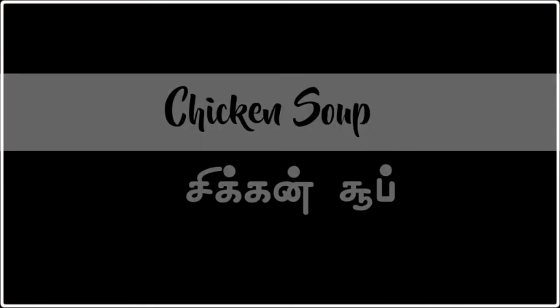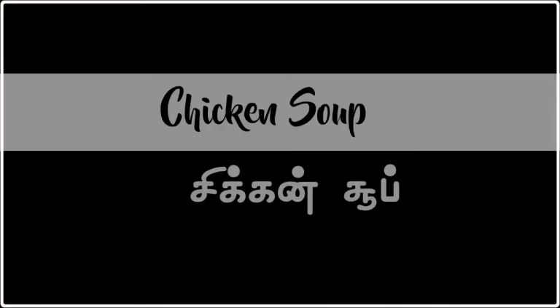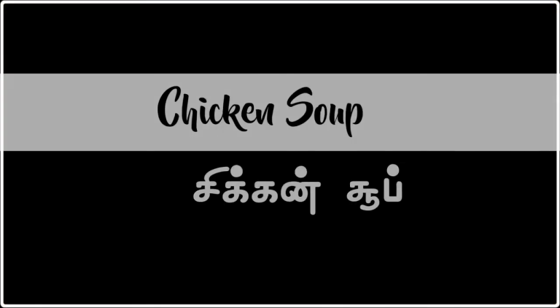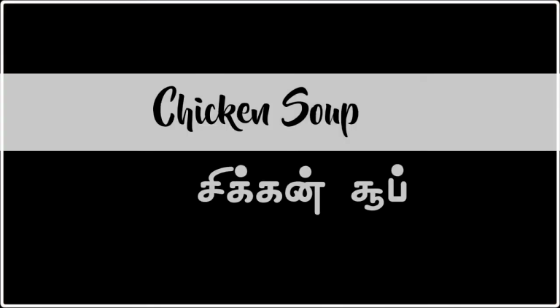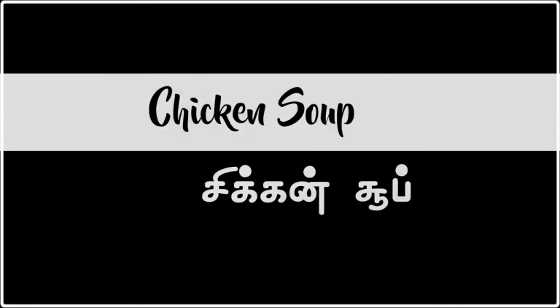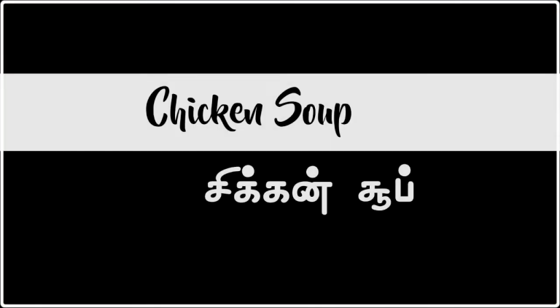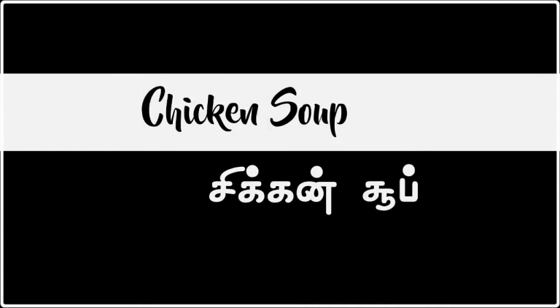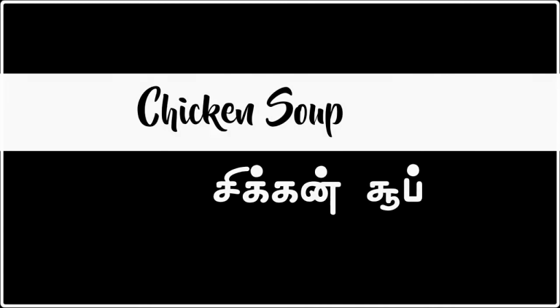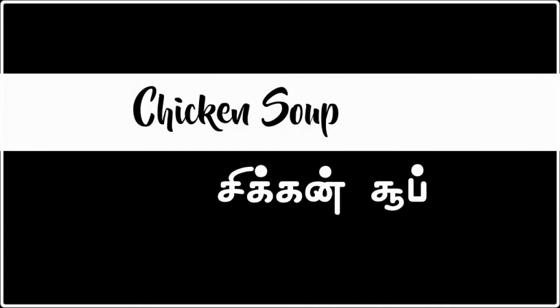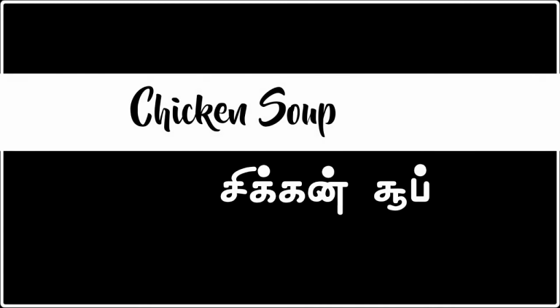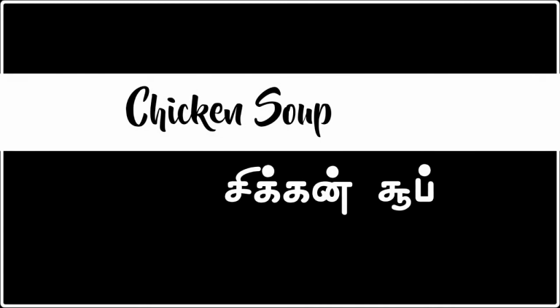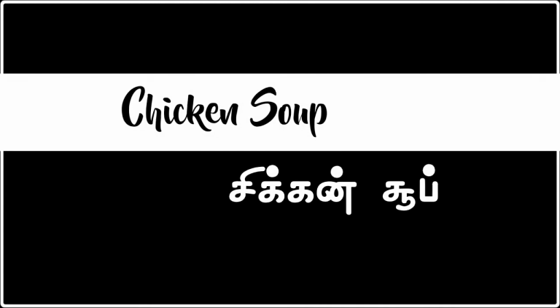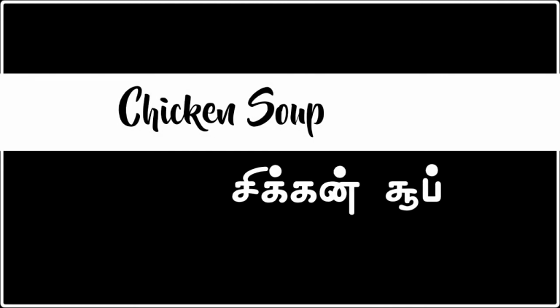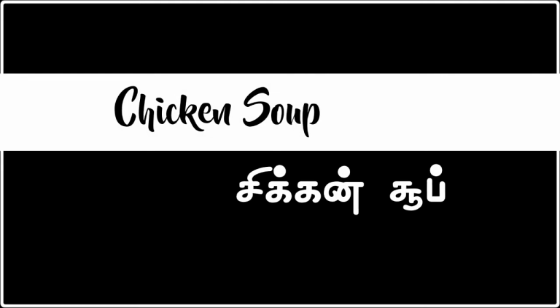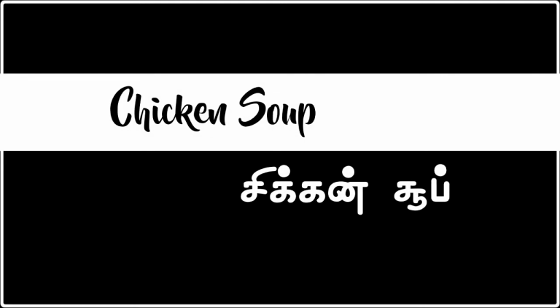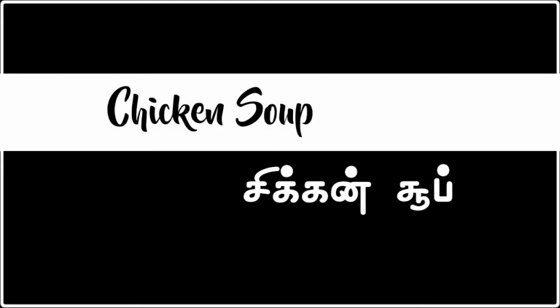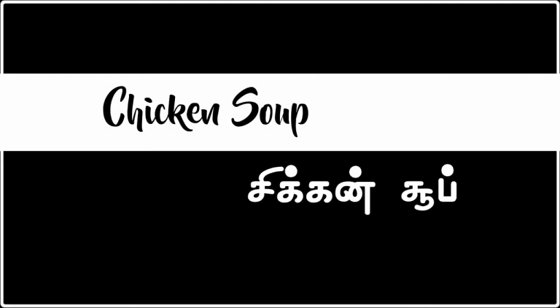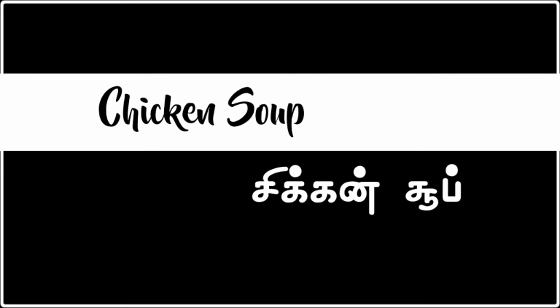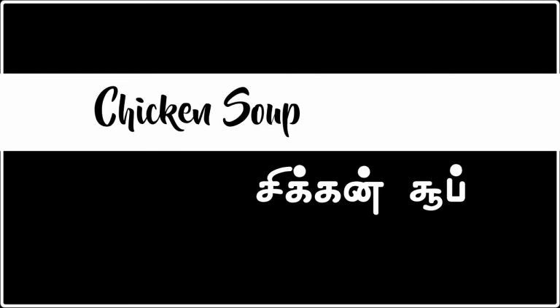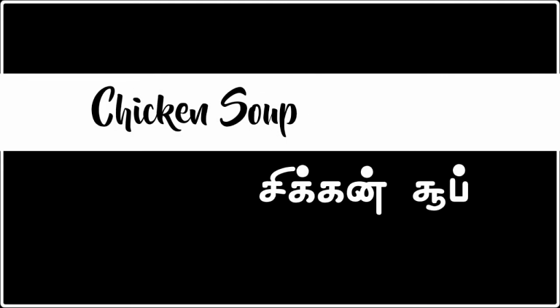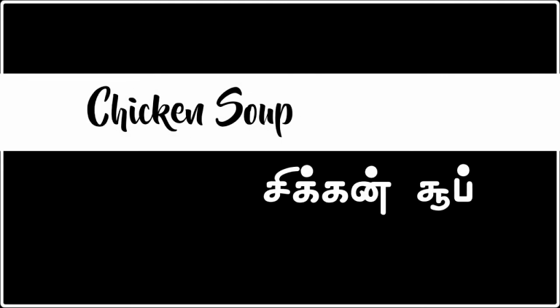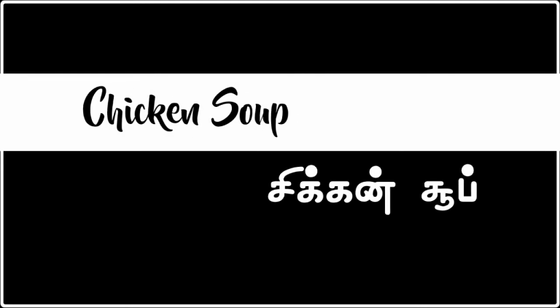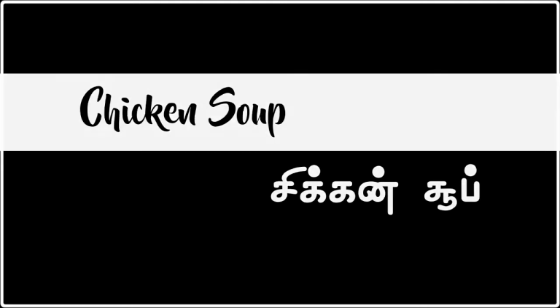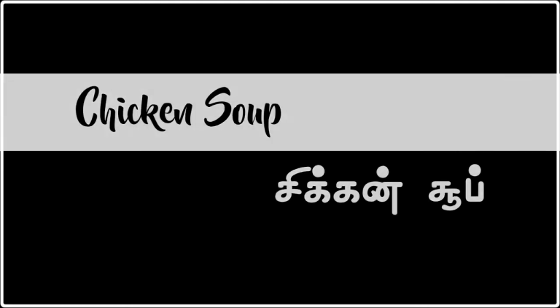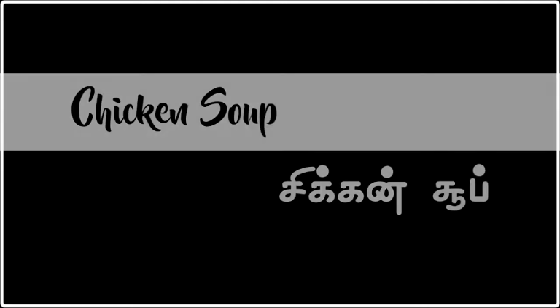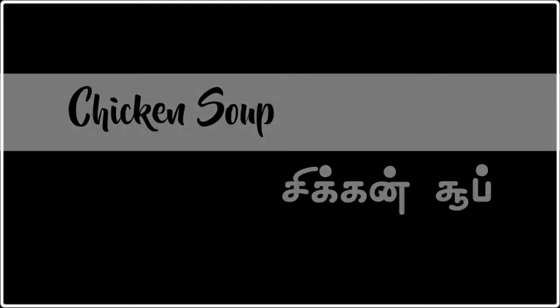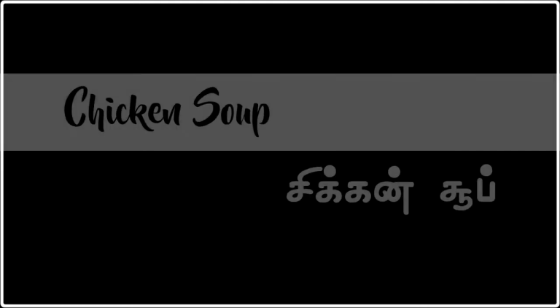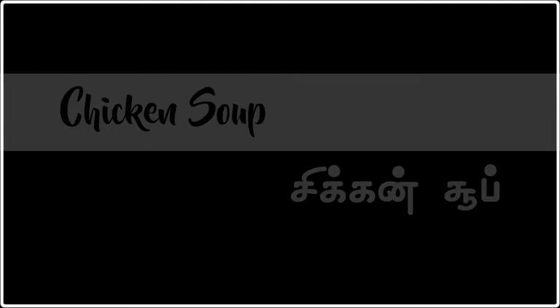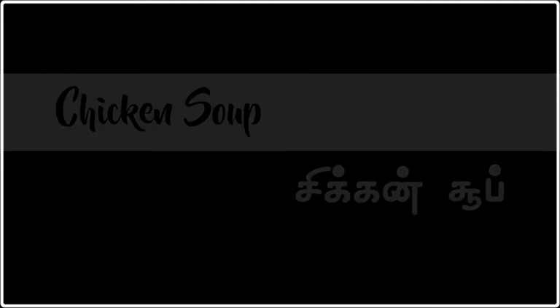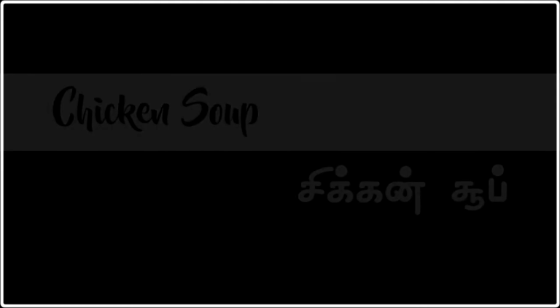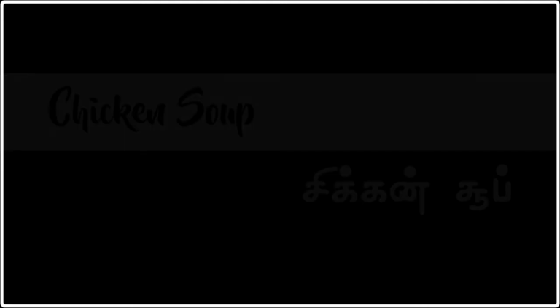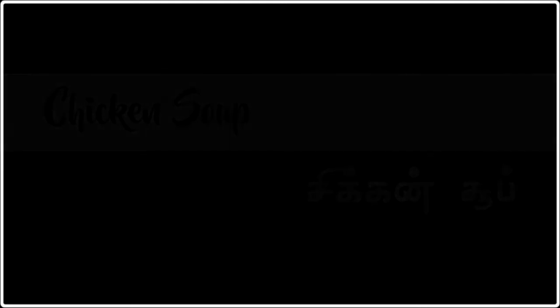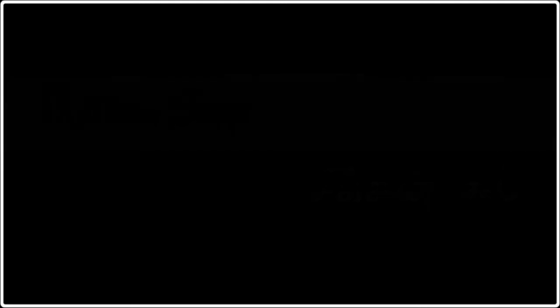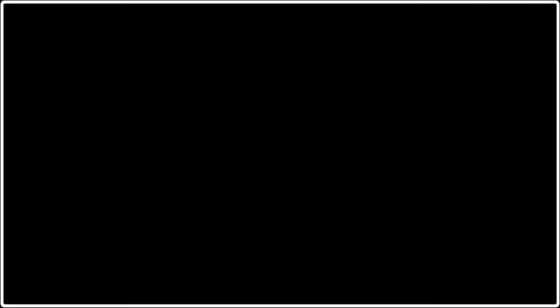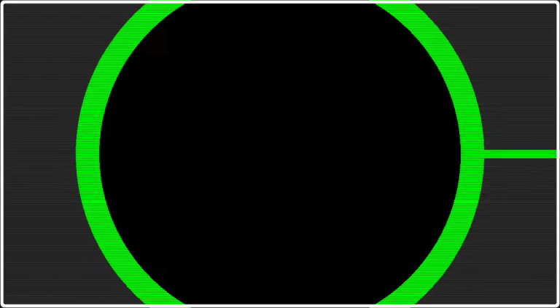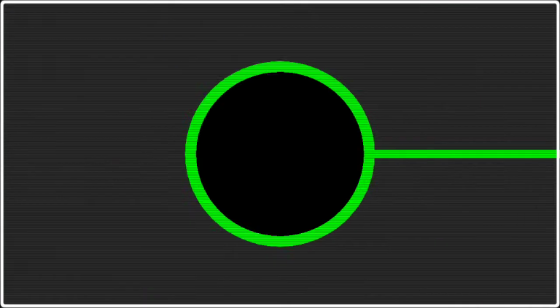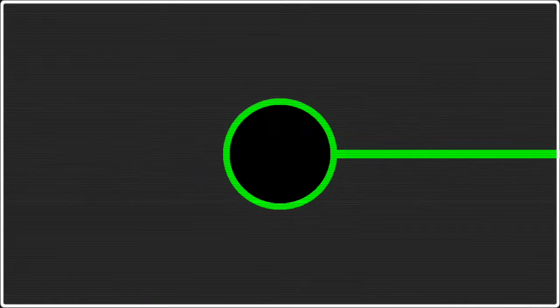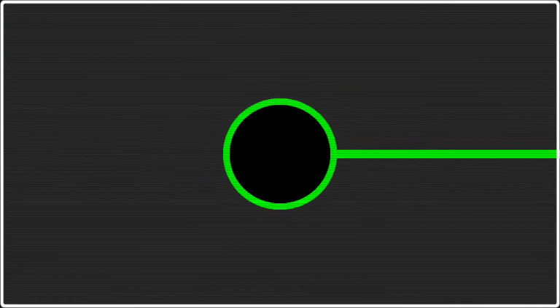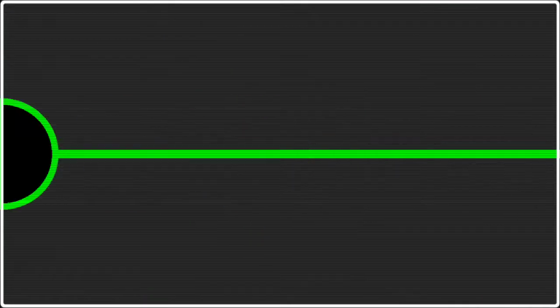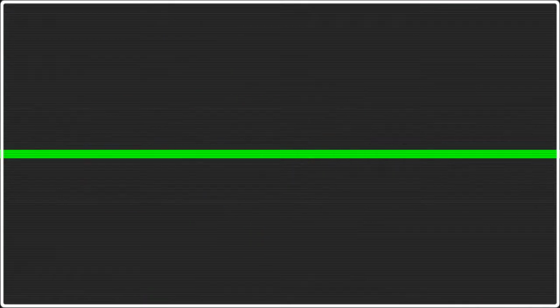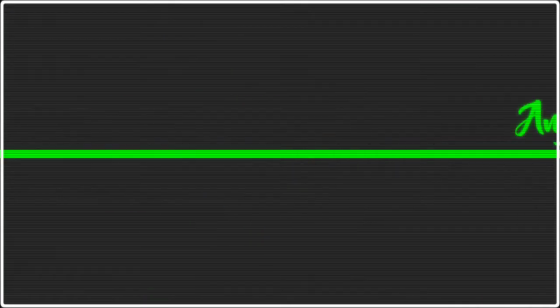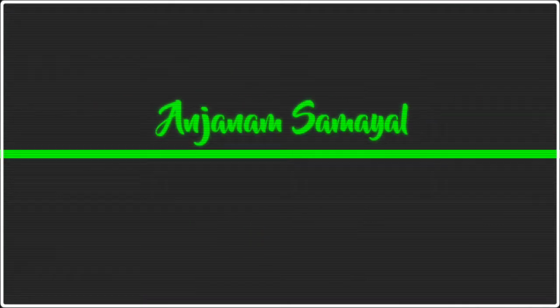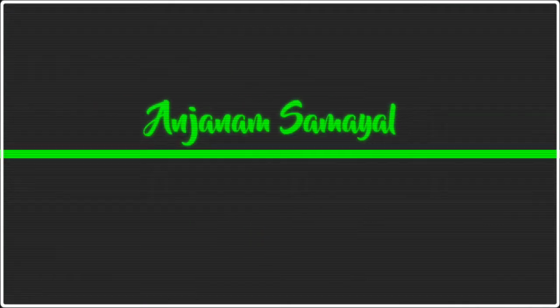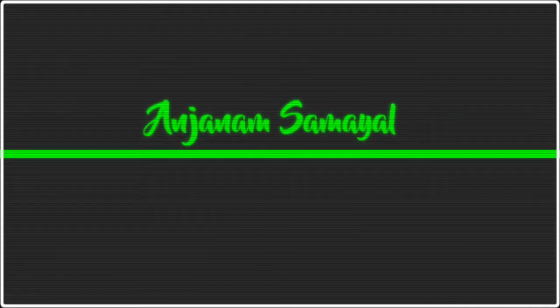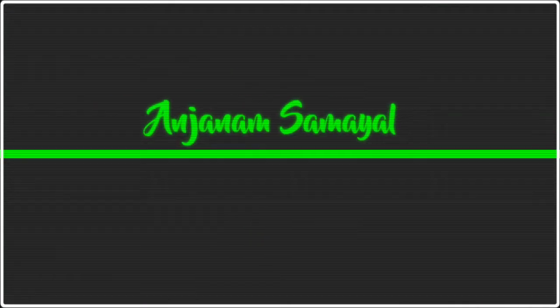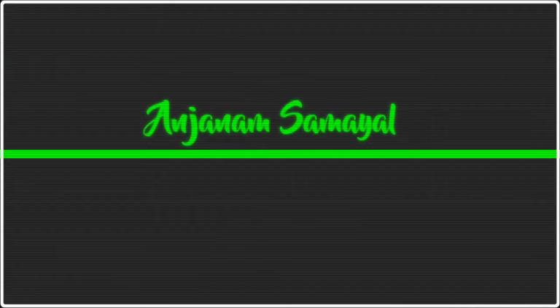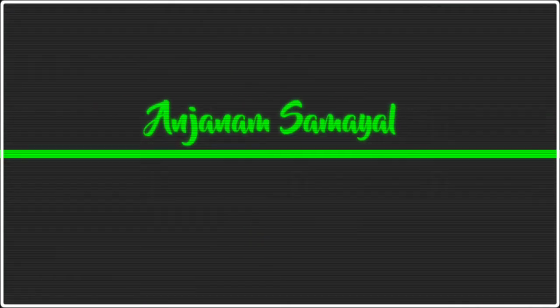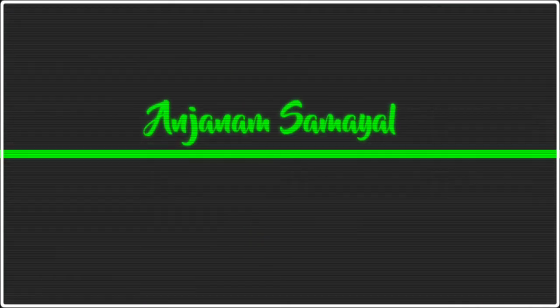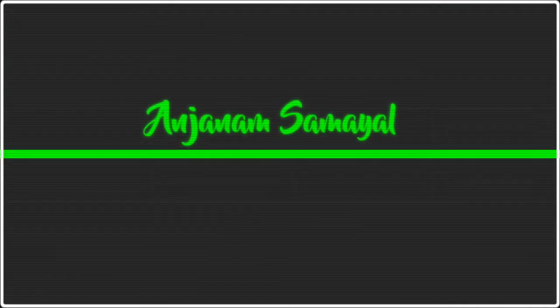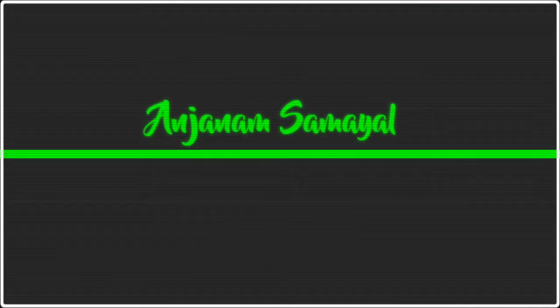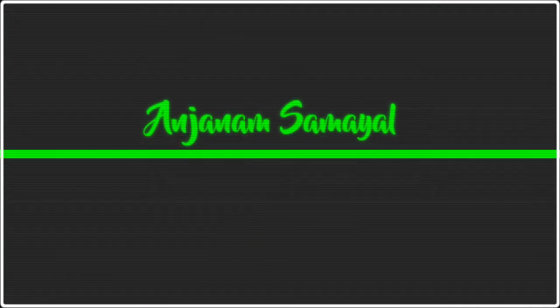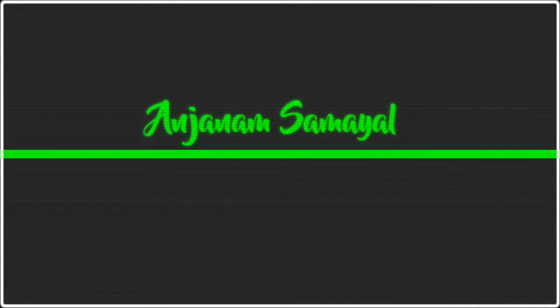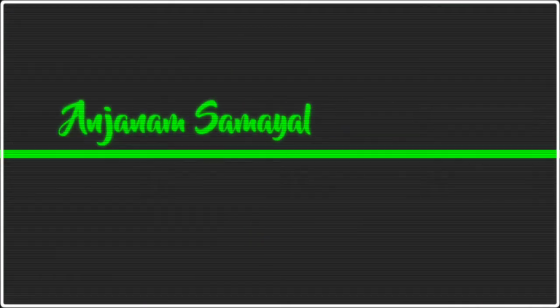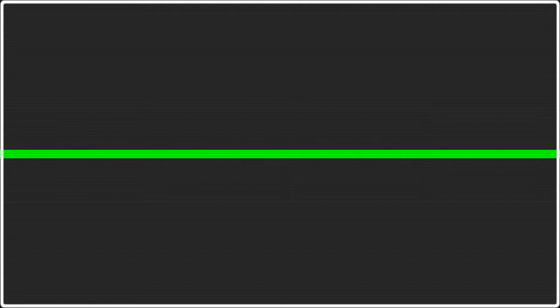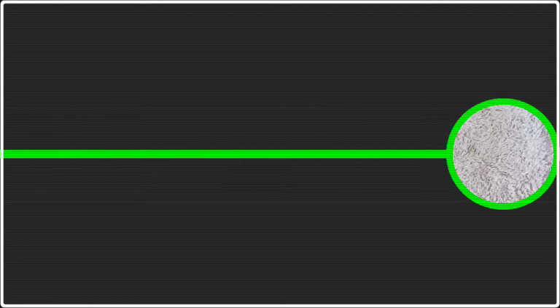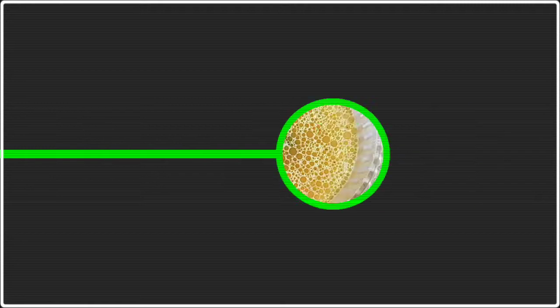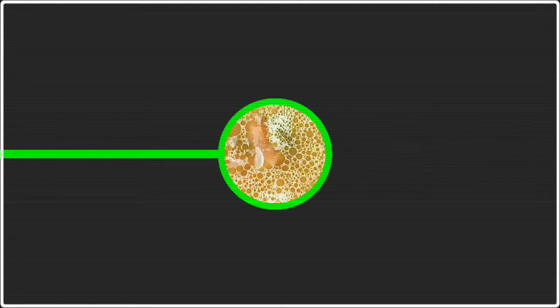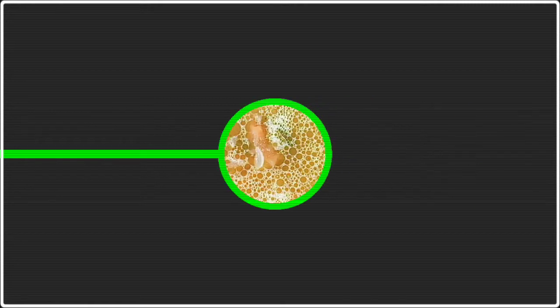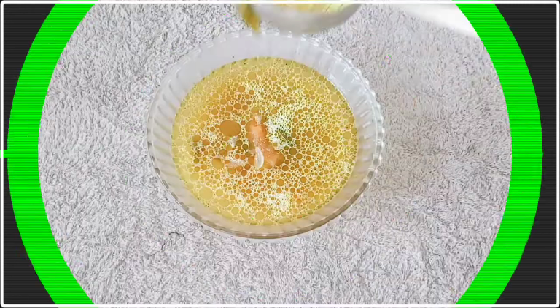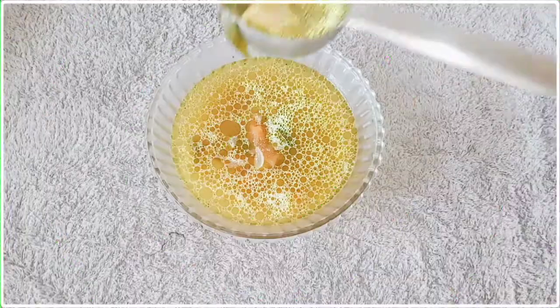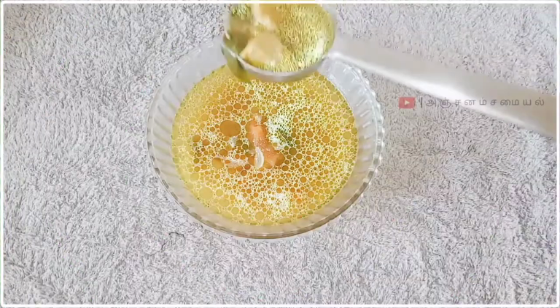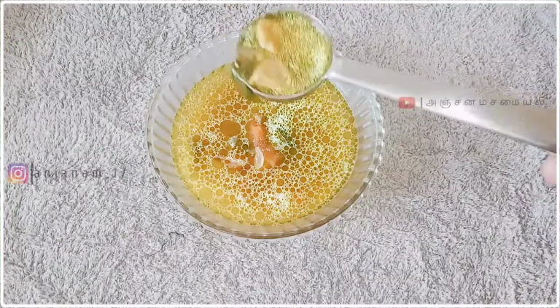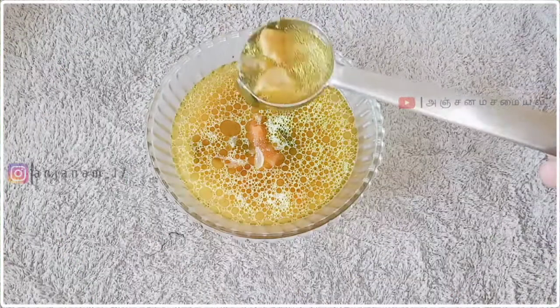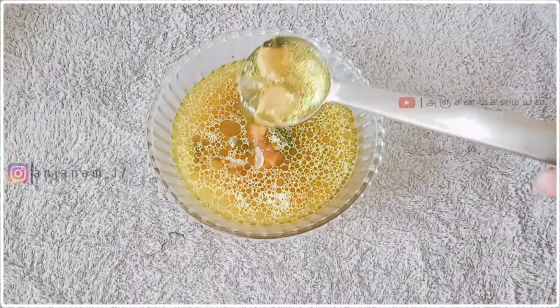As-Salaamu Alaikum. Welcome to Anjanam Samayal Channel. I'm going to talk about chicken soup now.